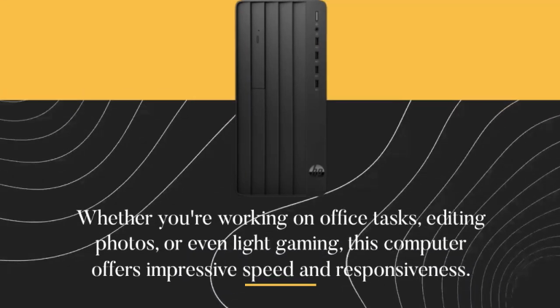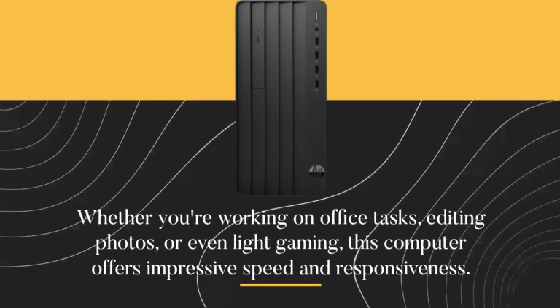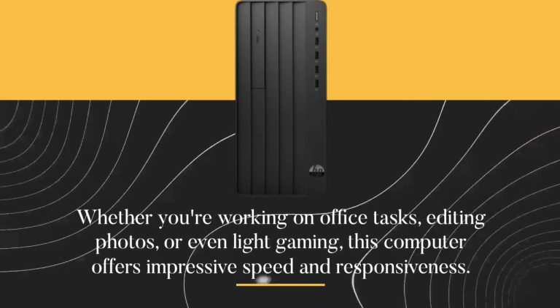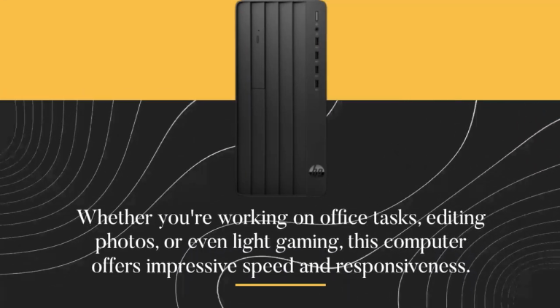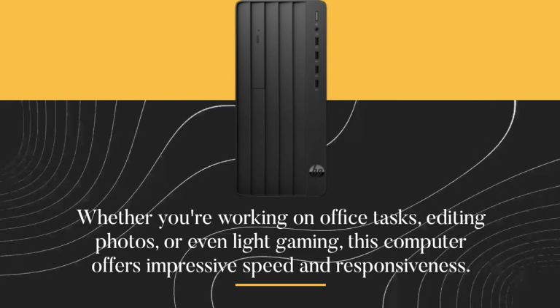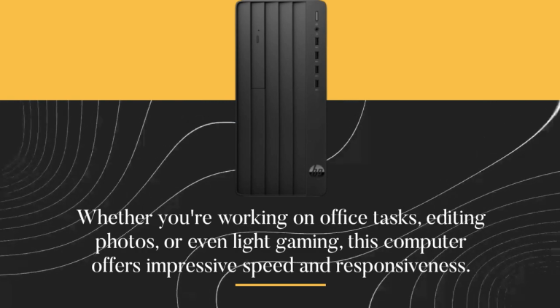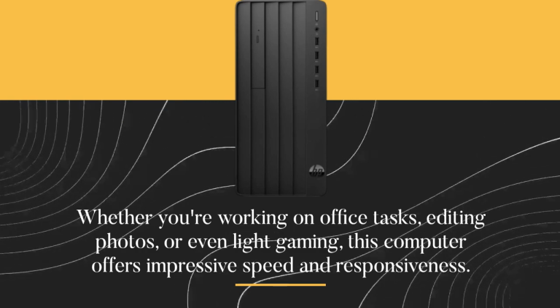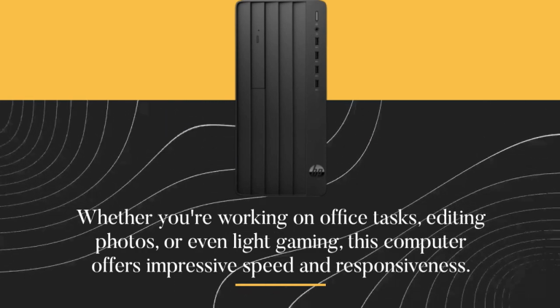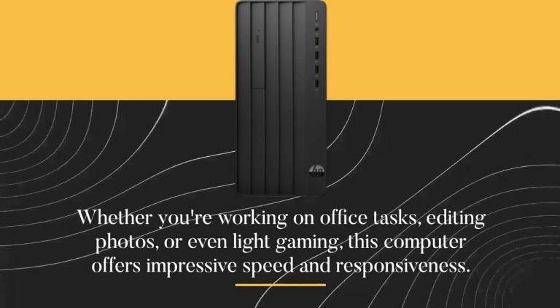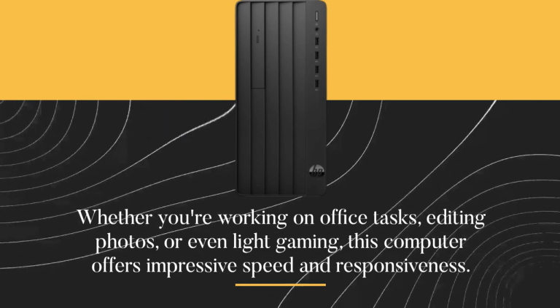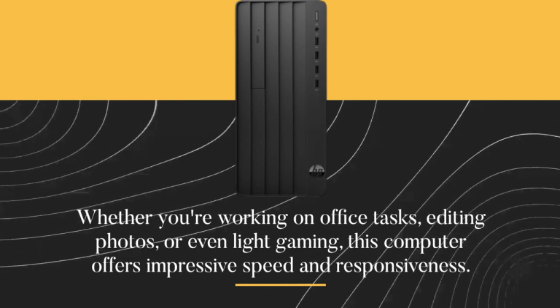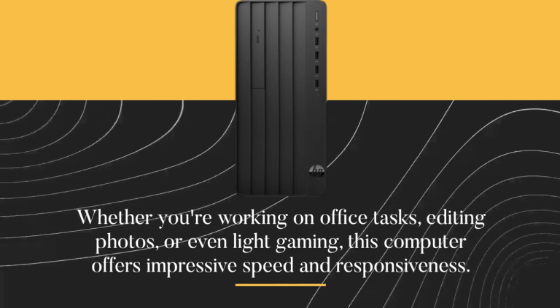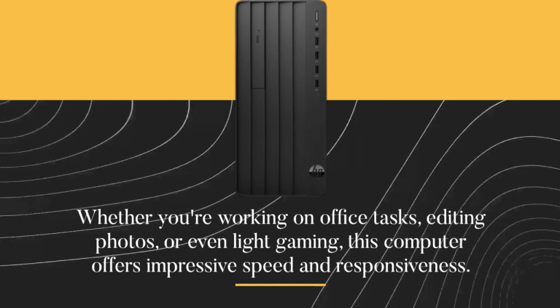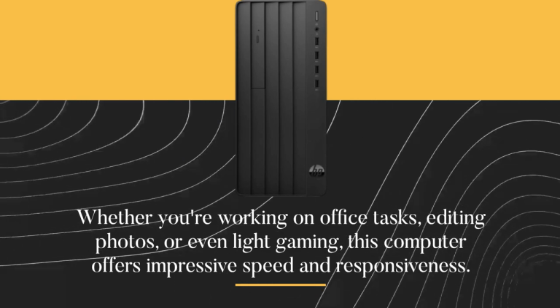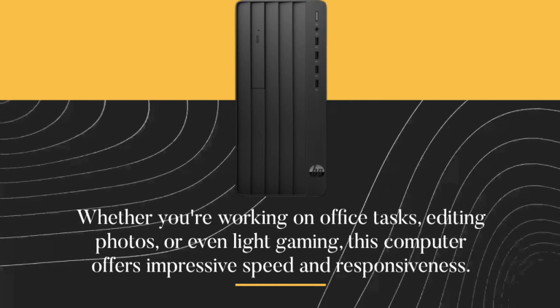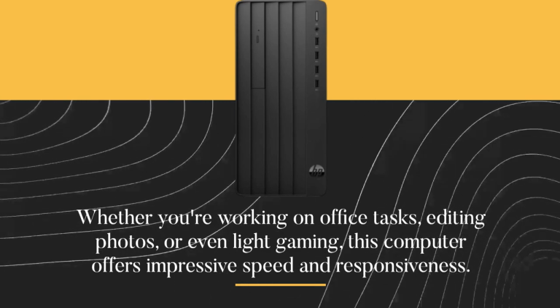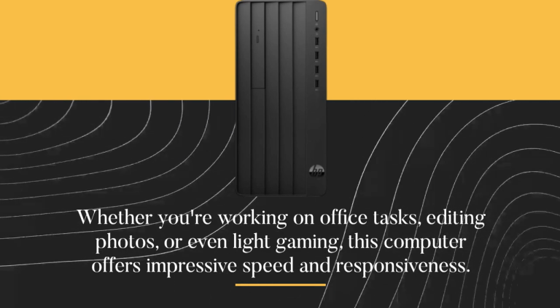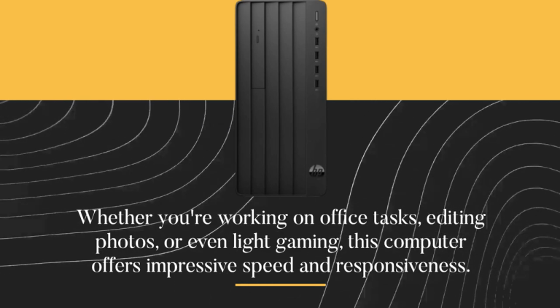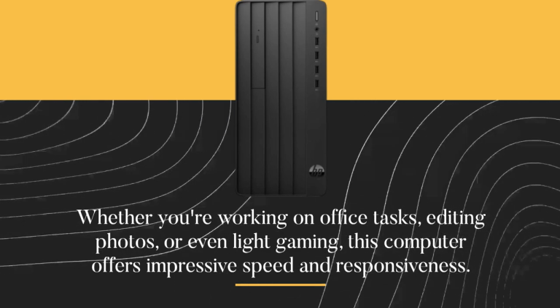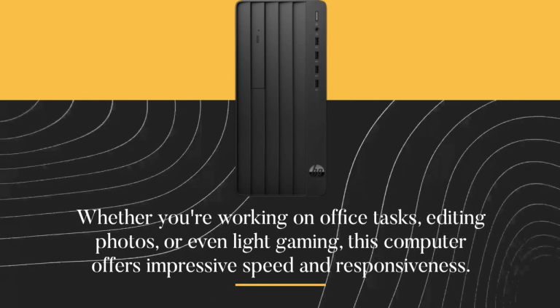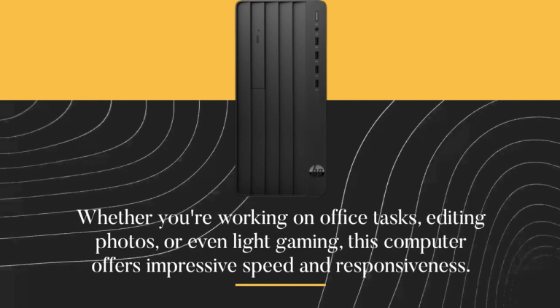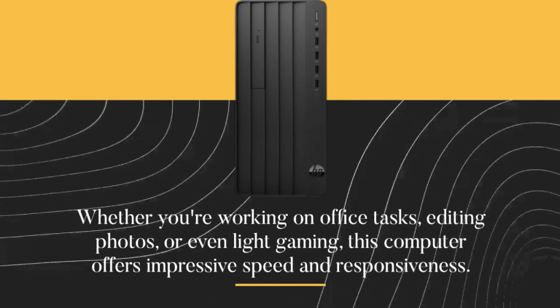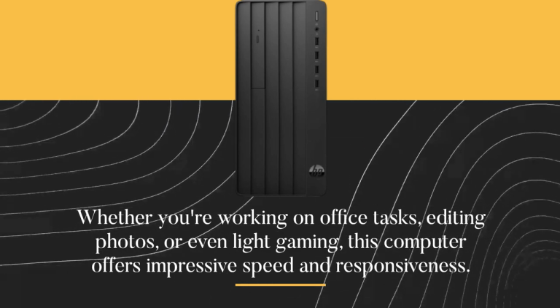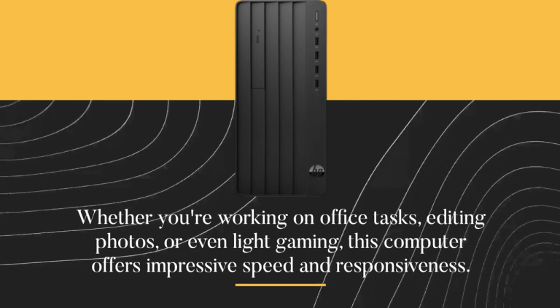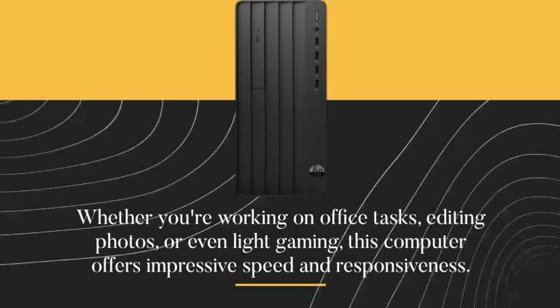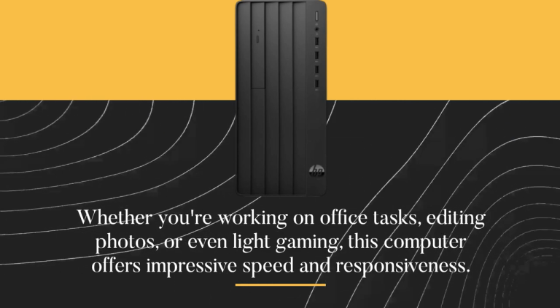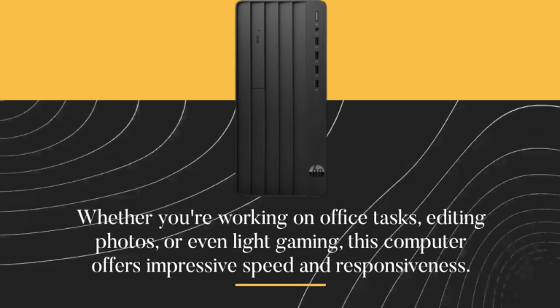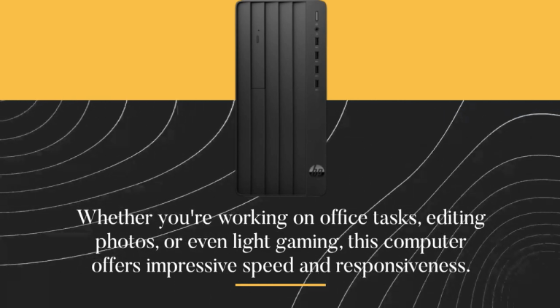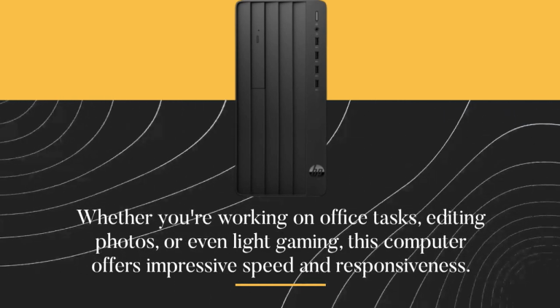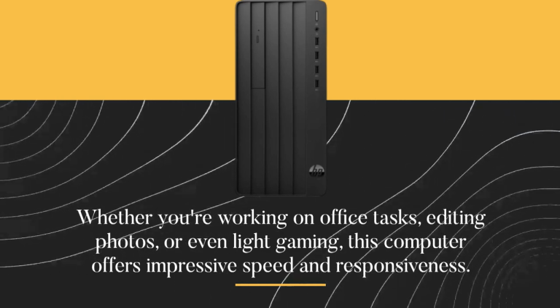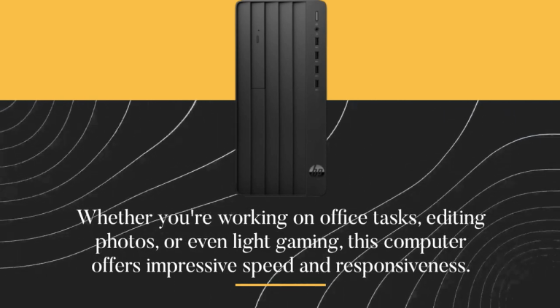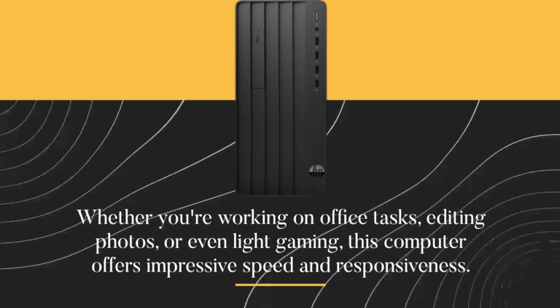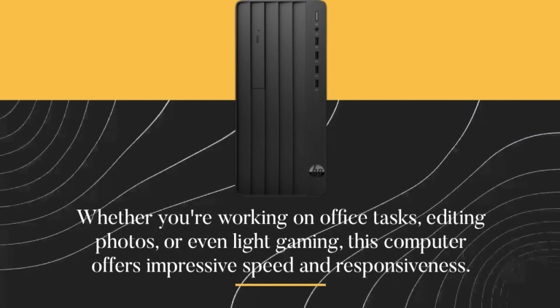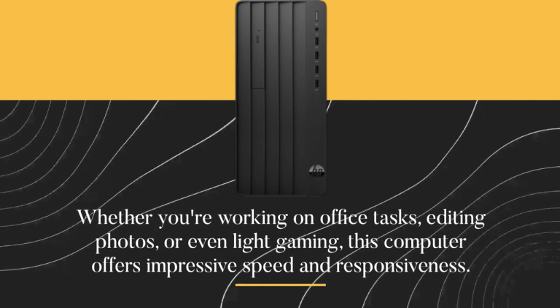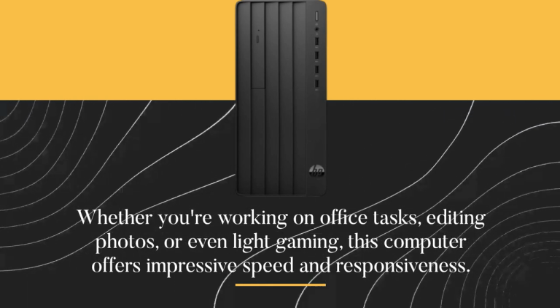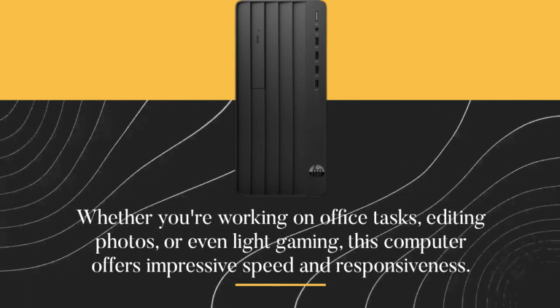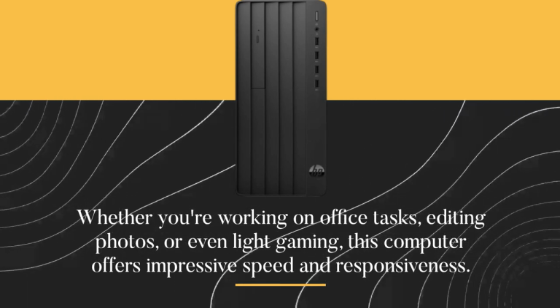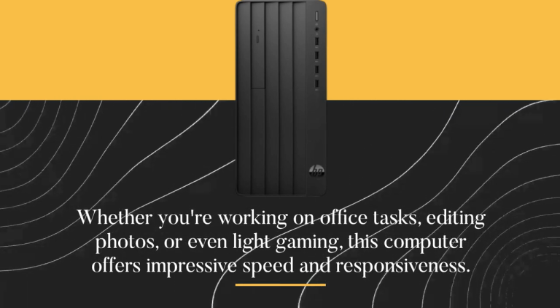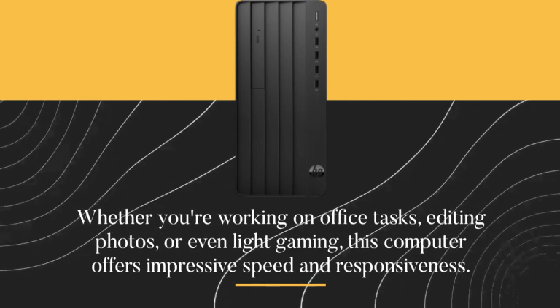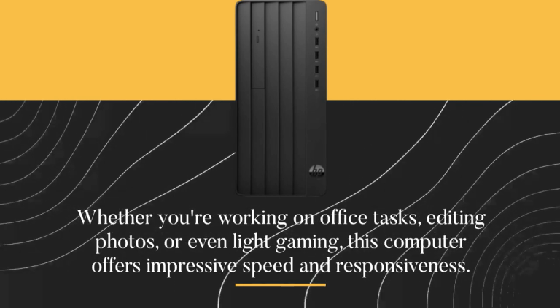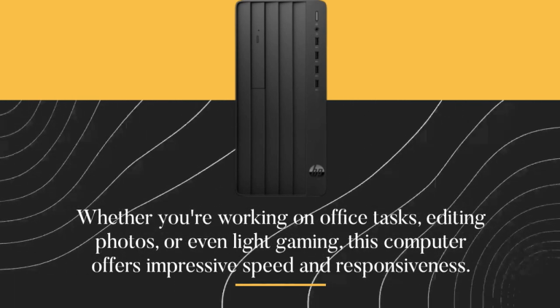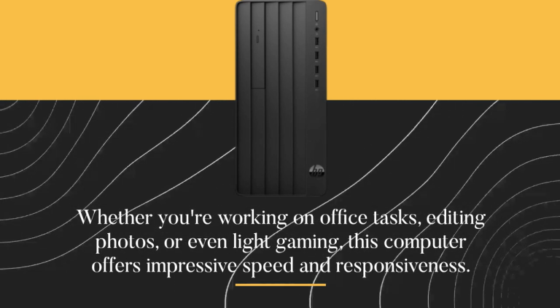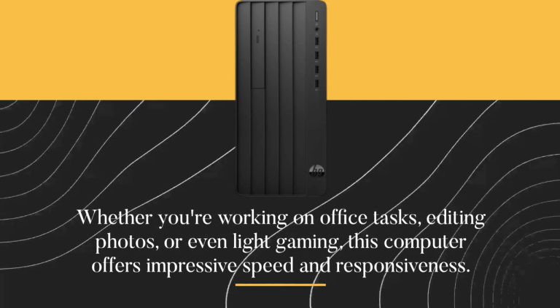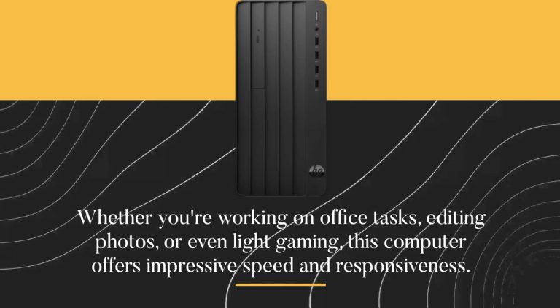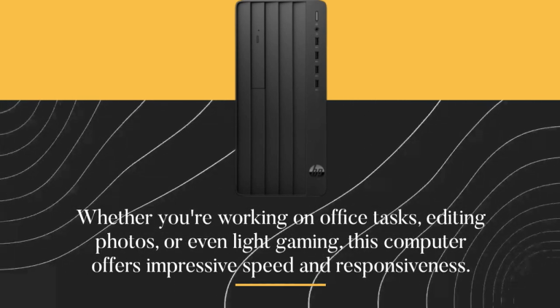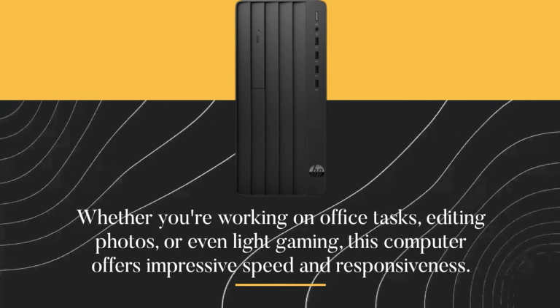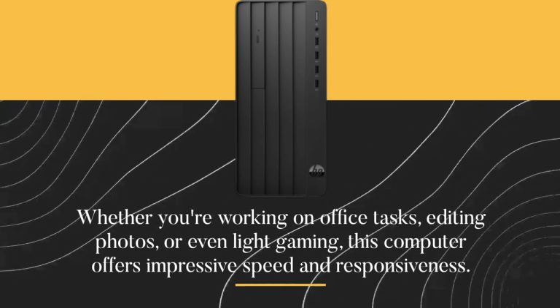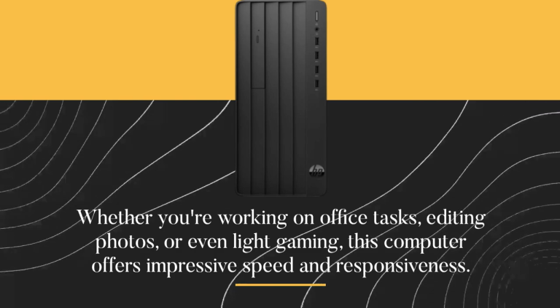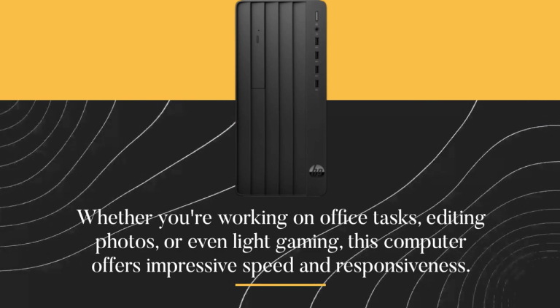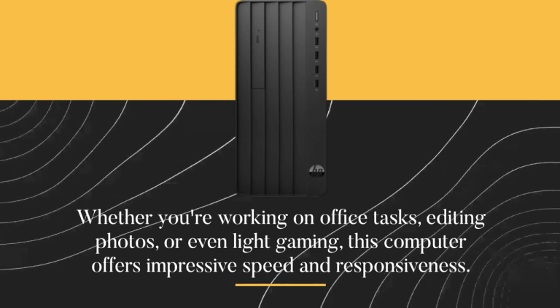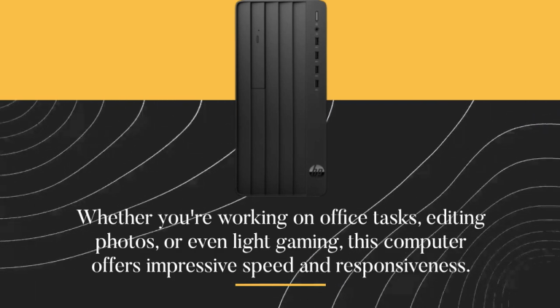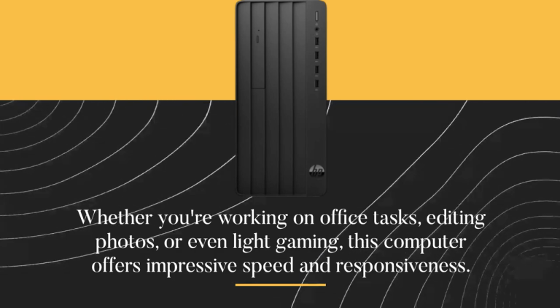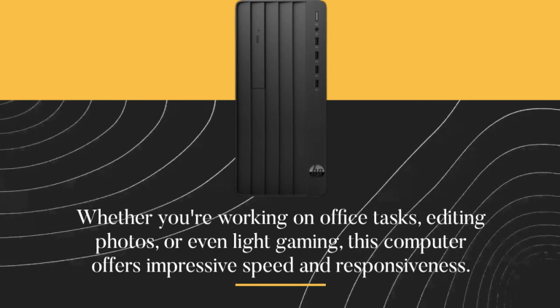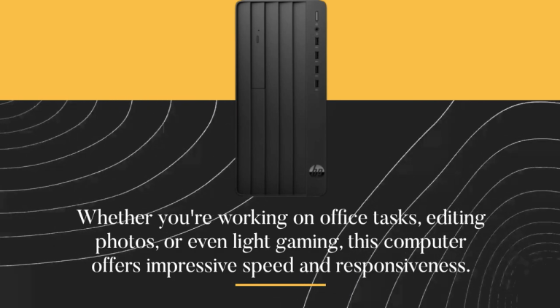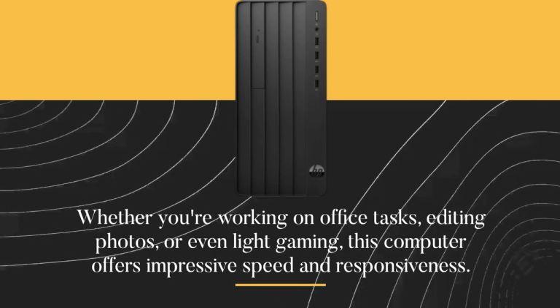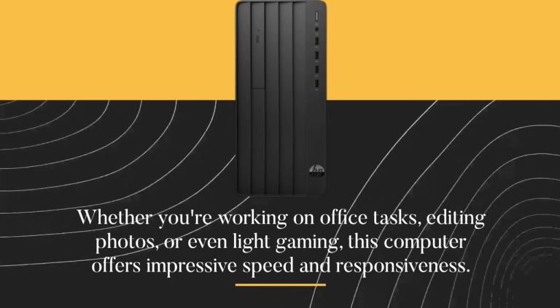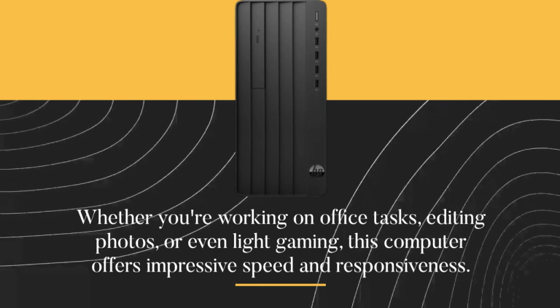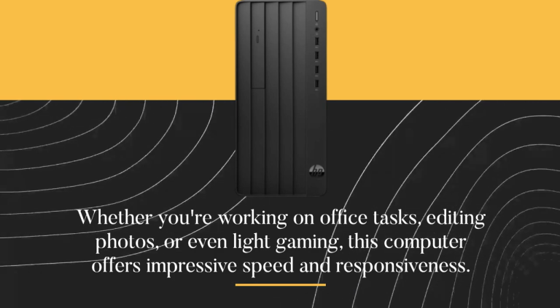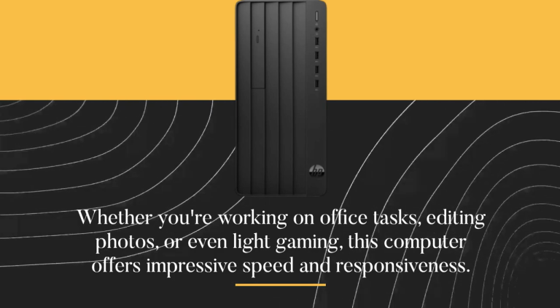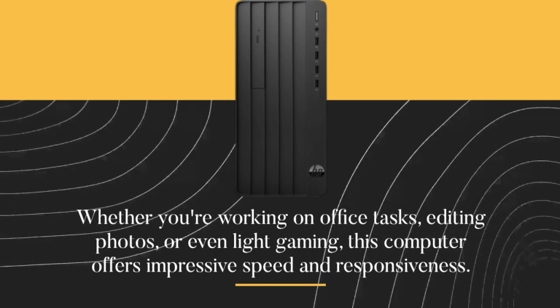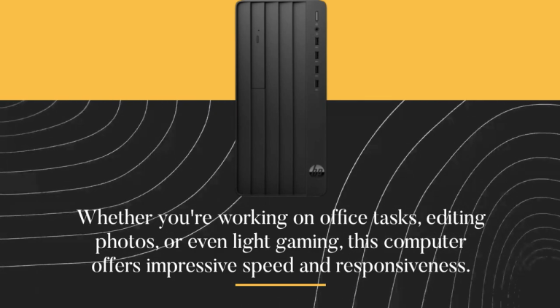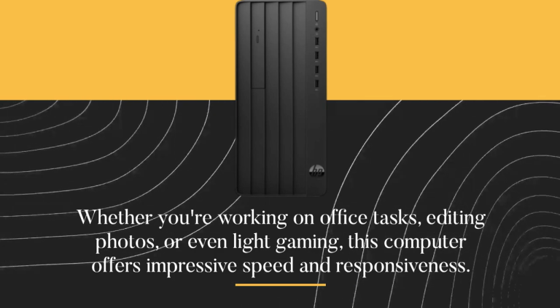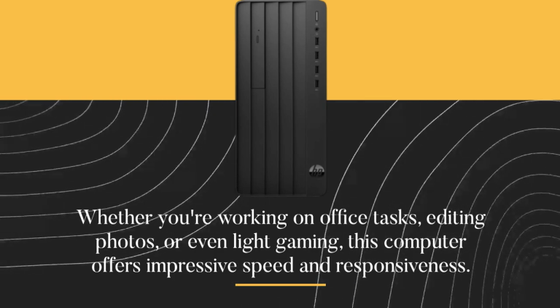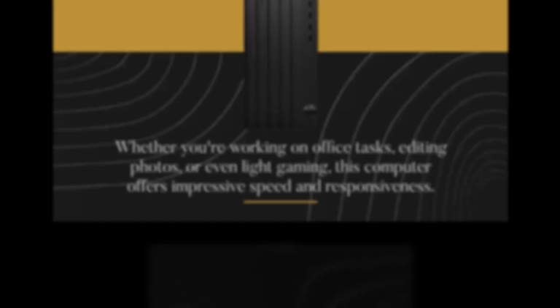Whether you're working on office tasks, editing photos, or even light gaming, this computer offers impressive speed and responsiveness.